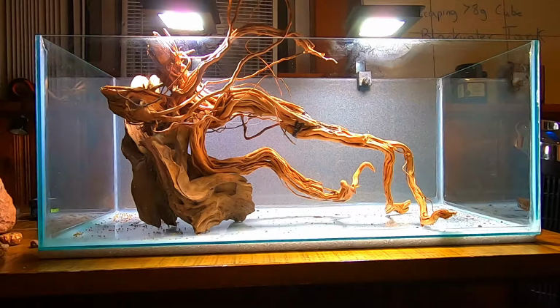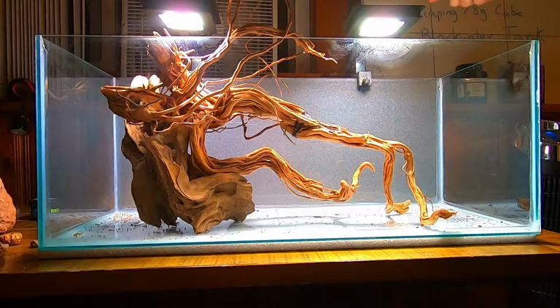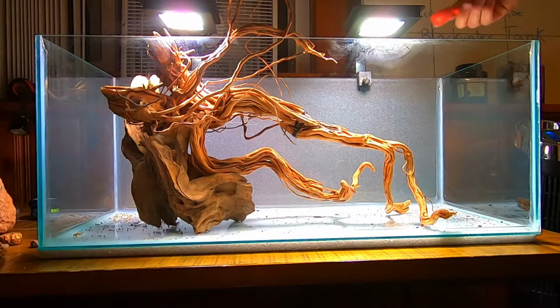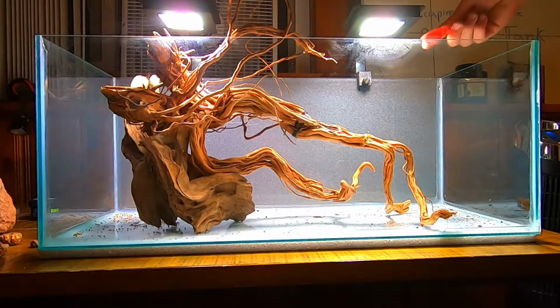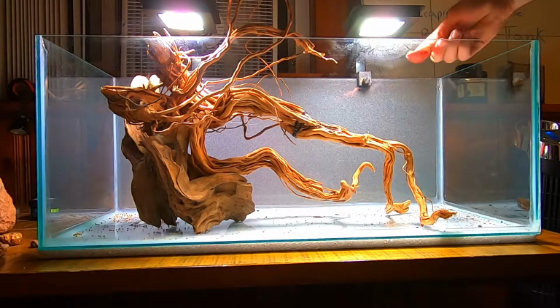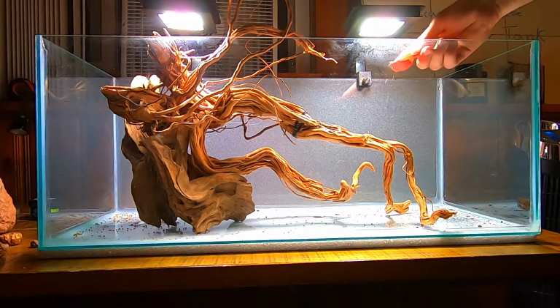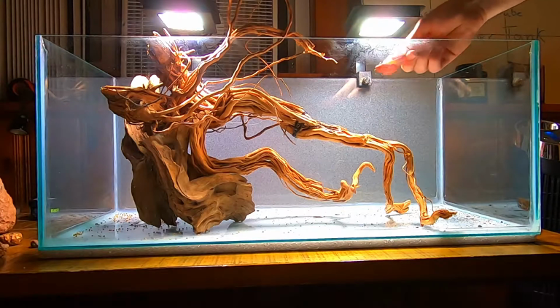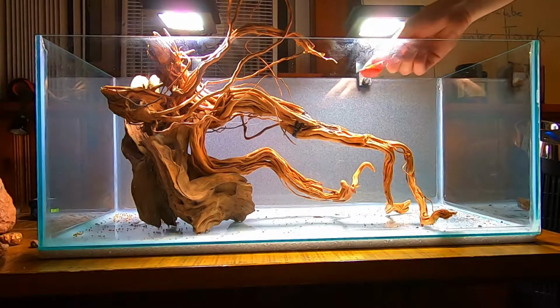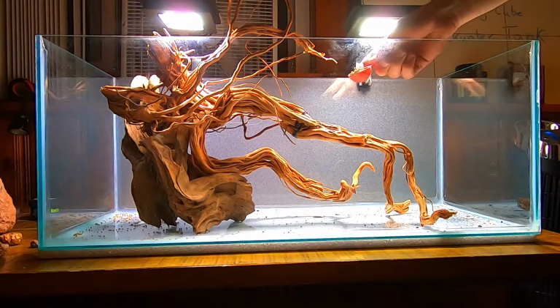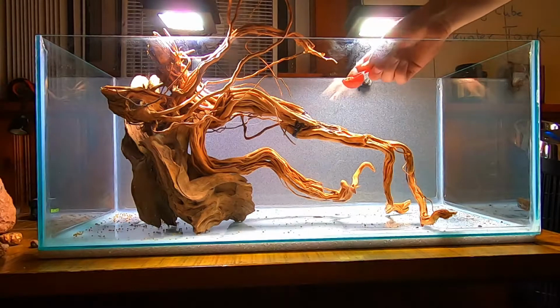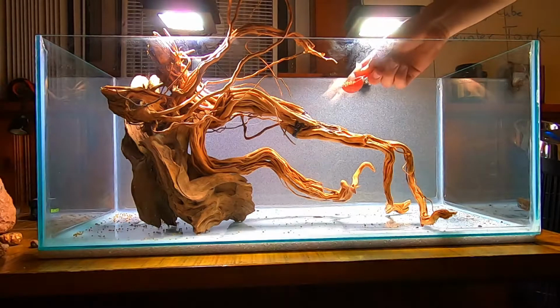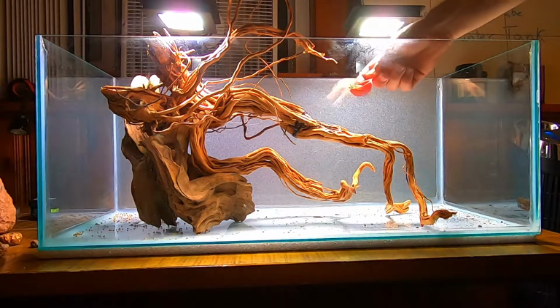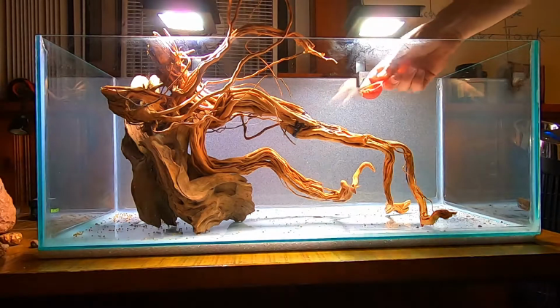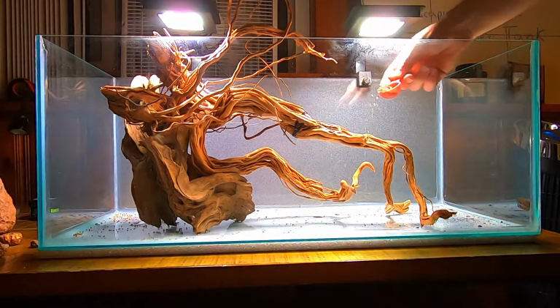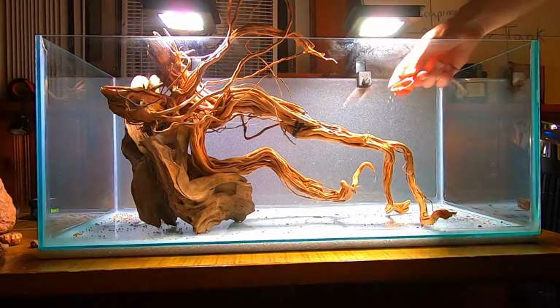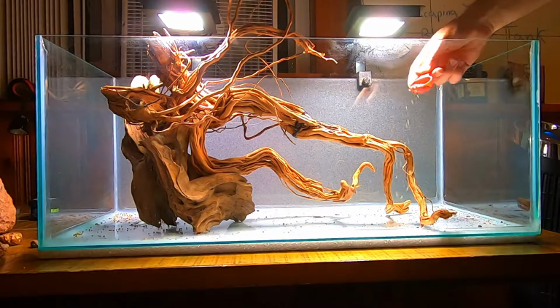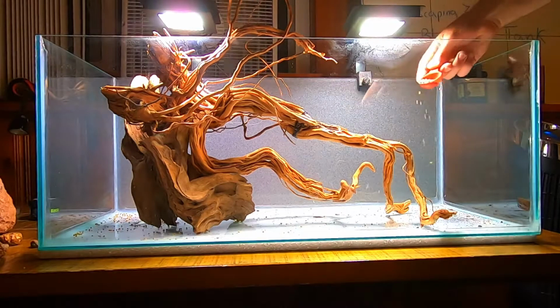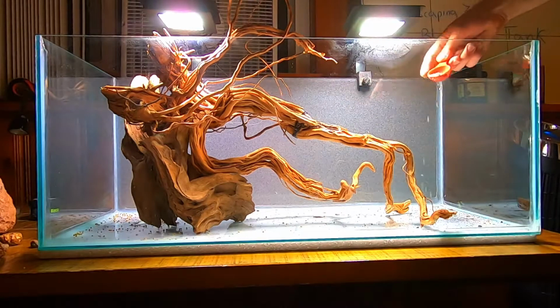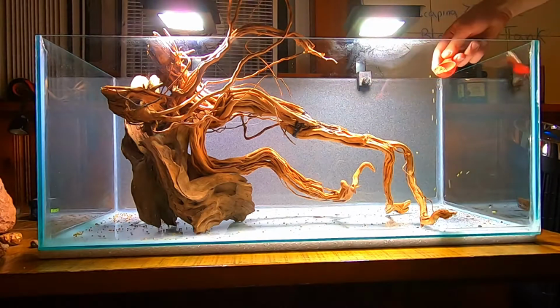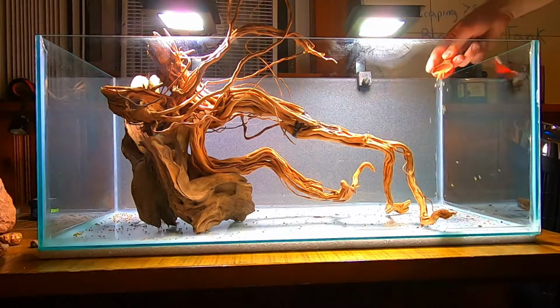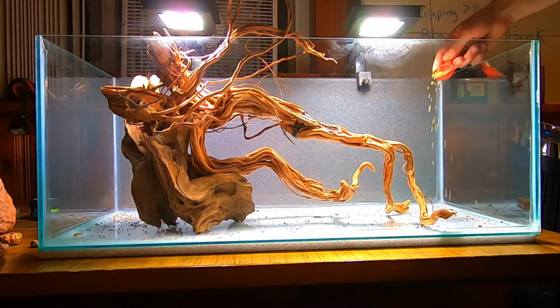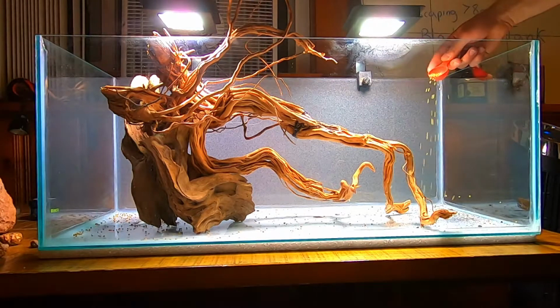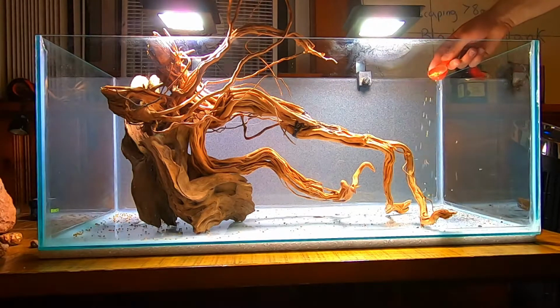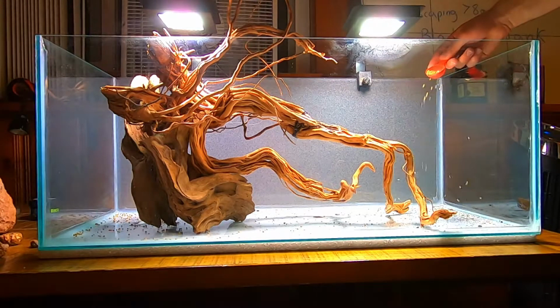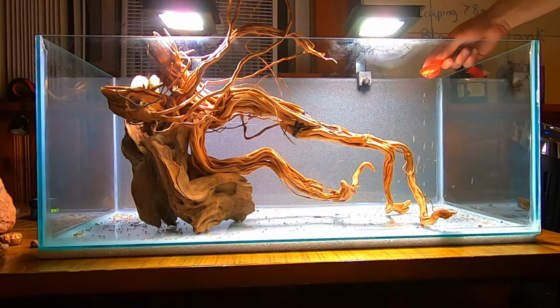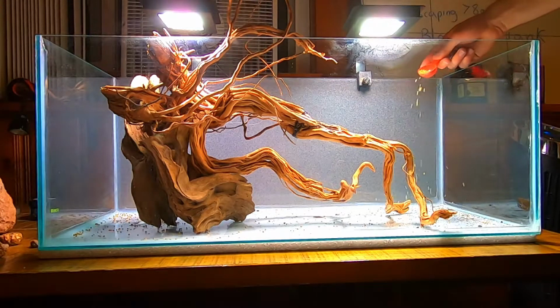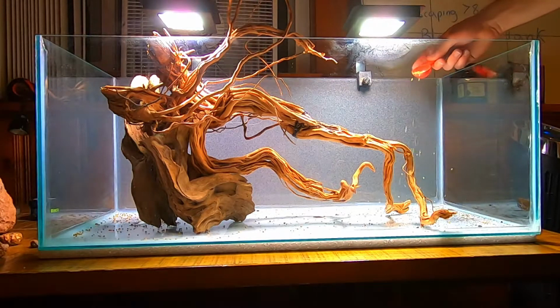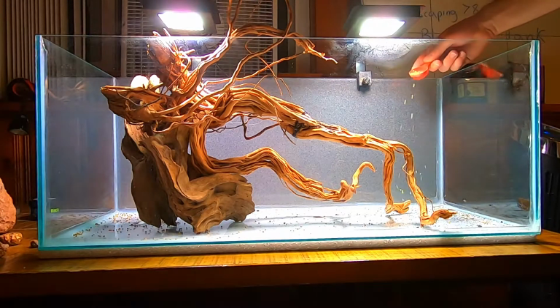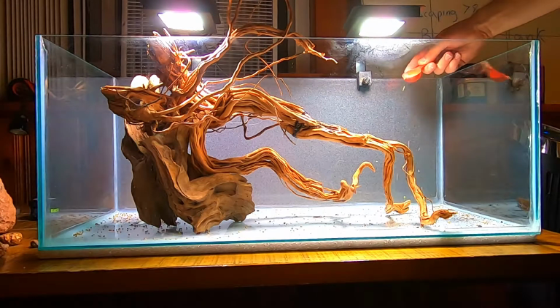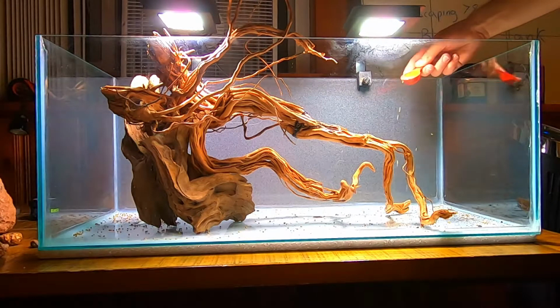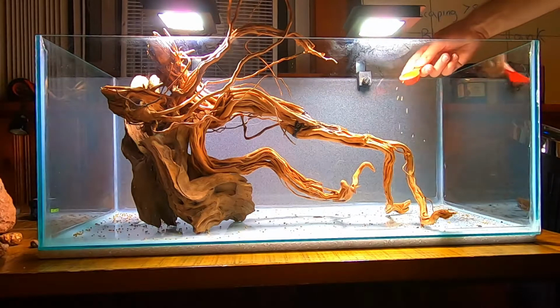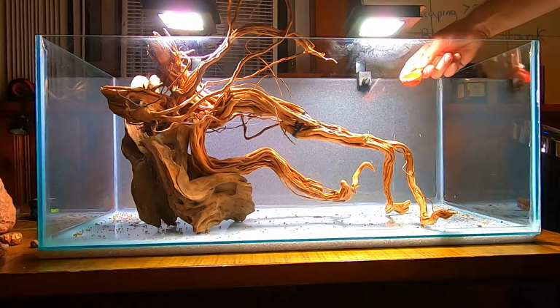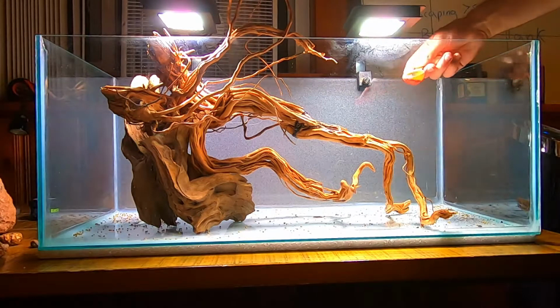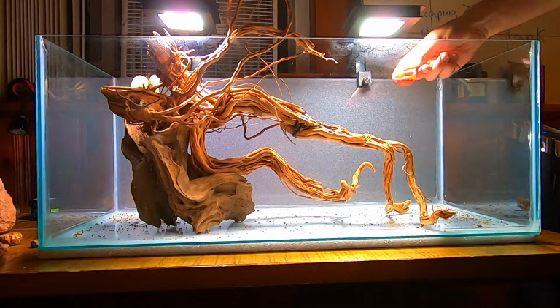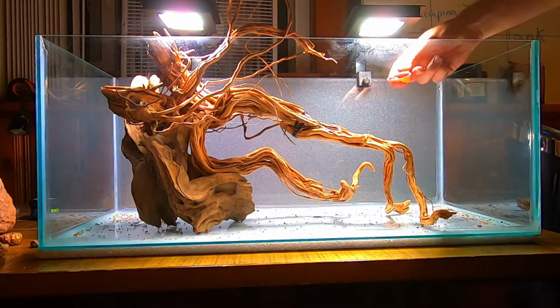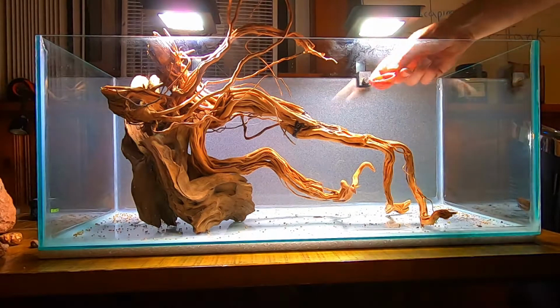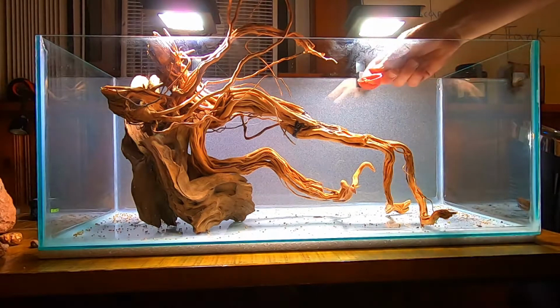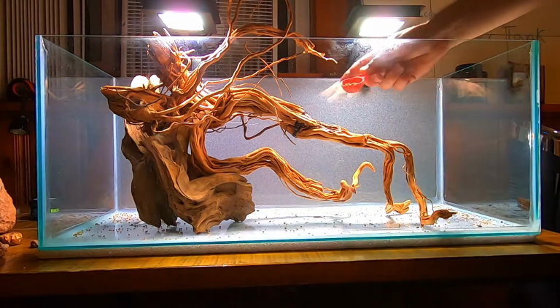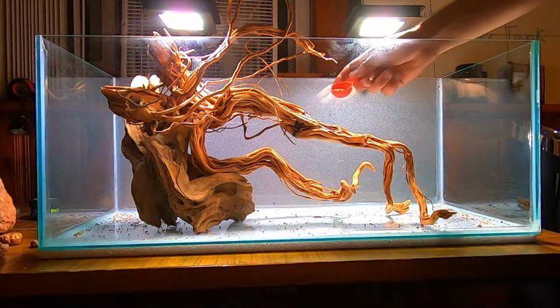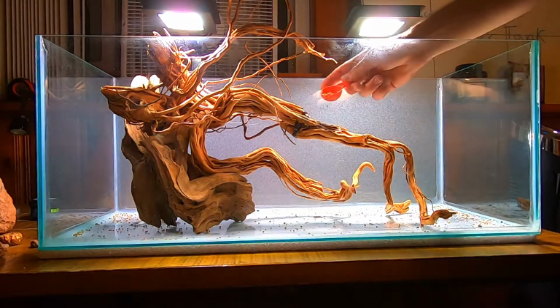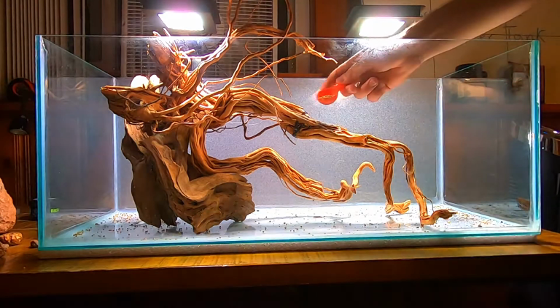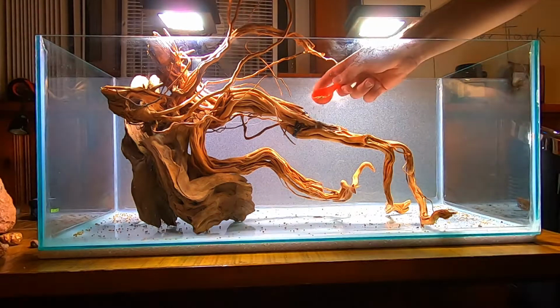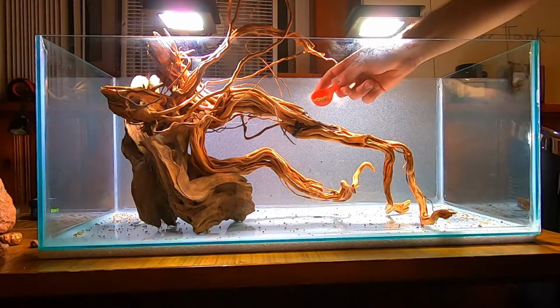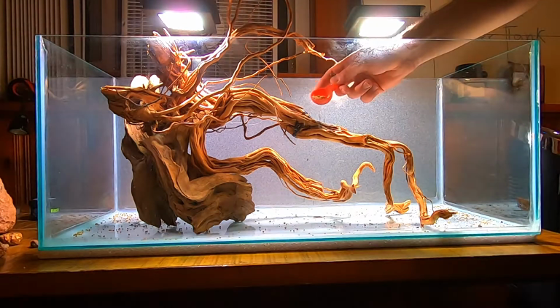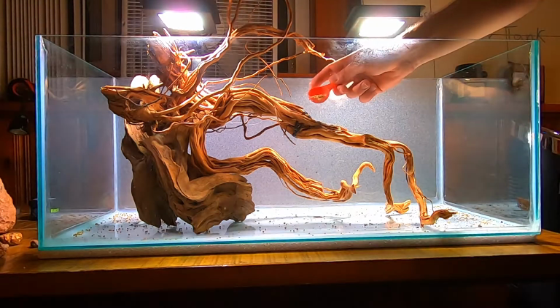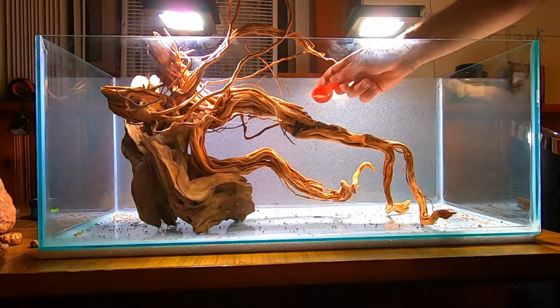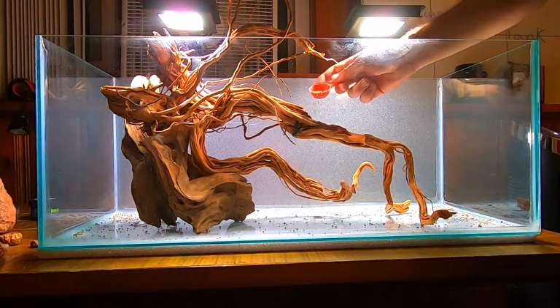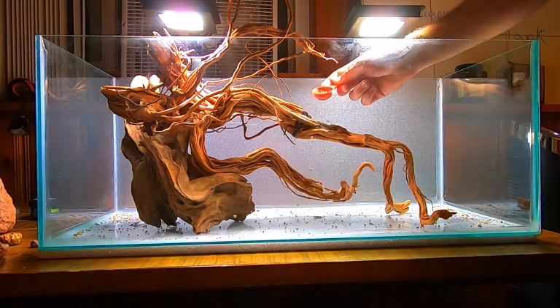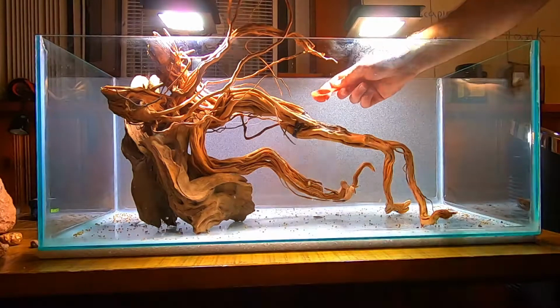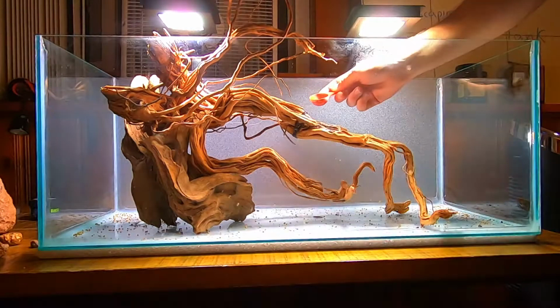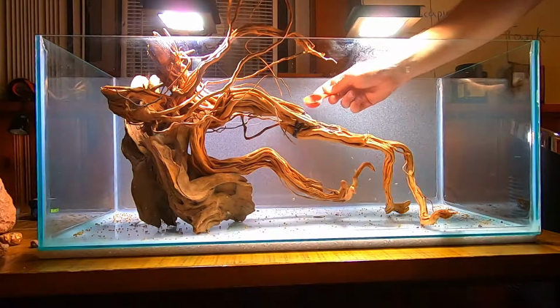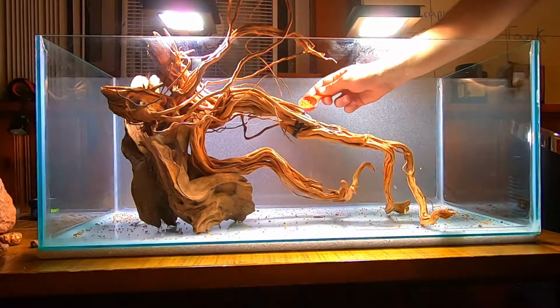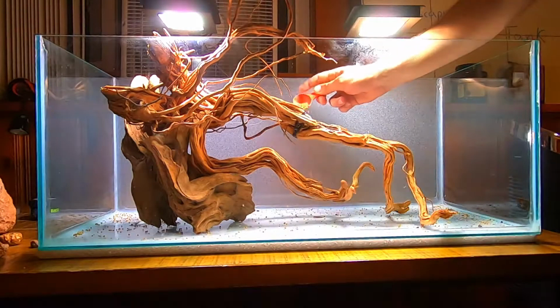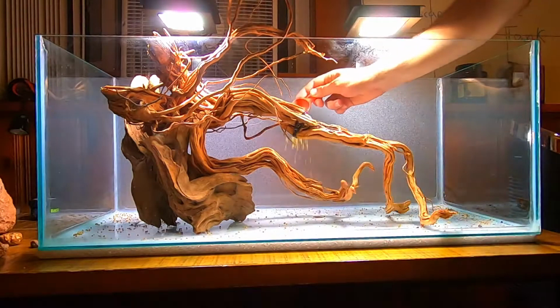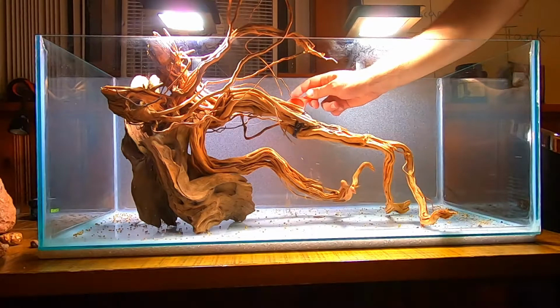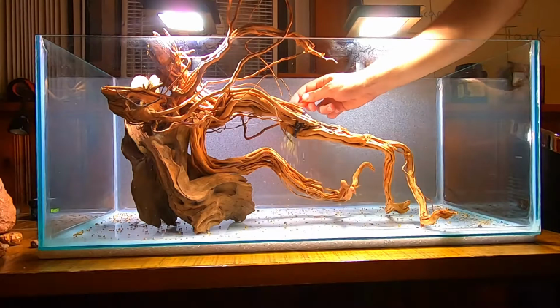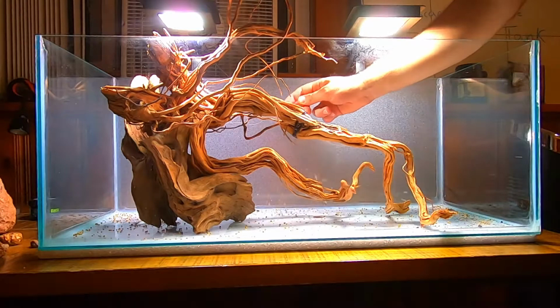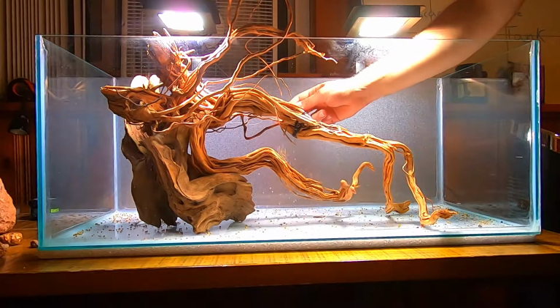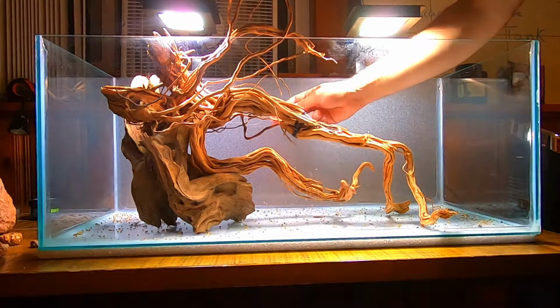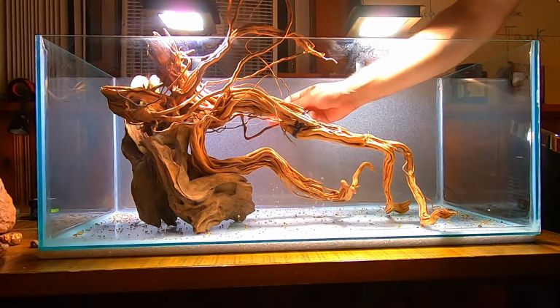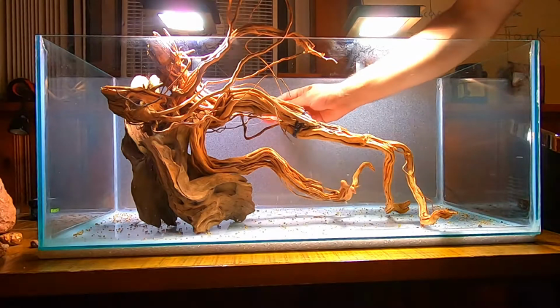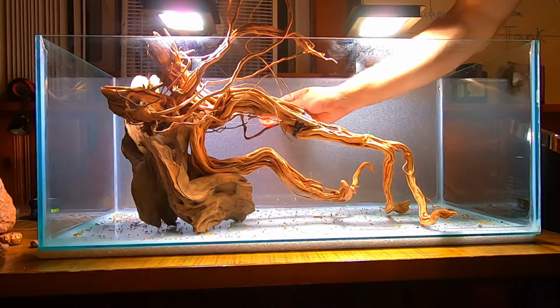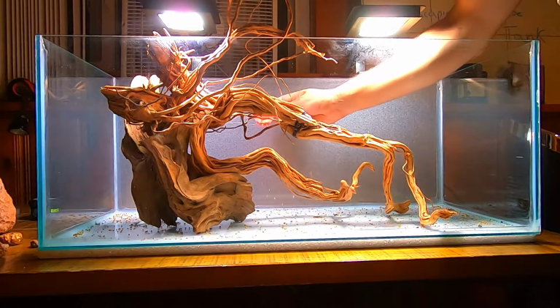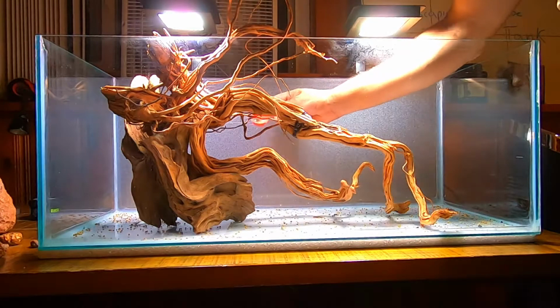The first step is adding some nutrients to the bottom layer. For that purpose I use Osmocote Plus.